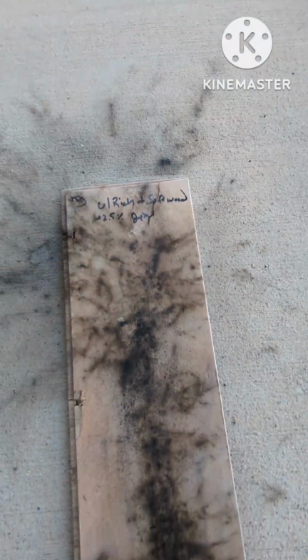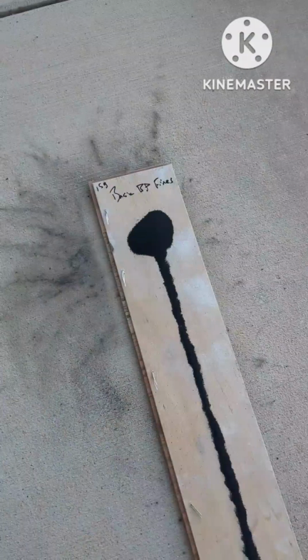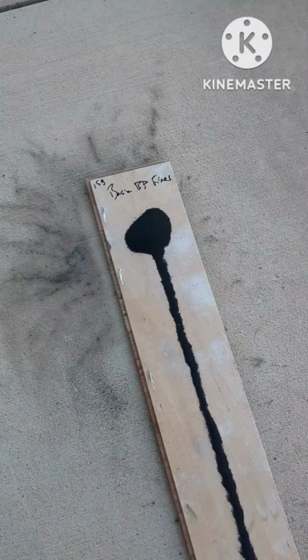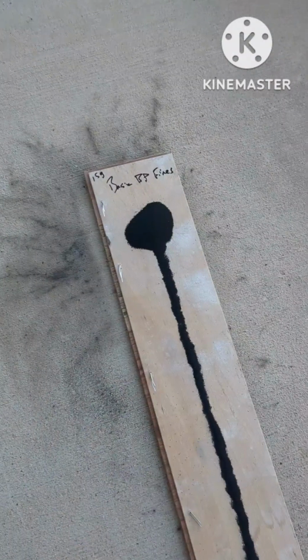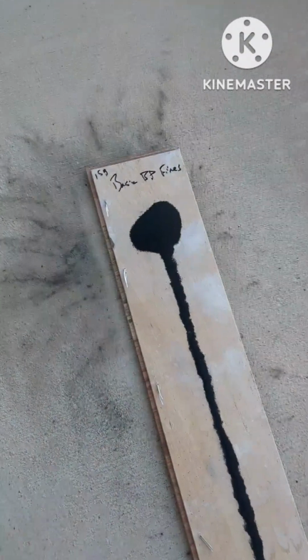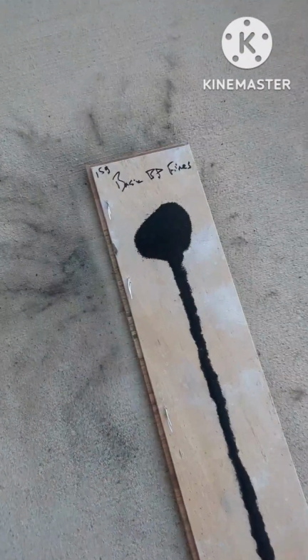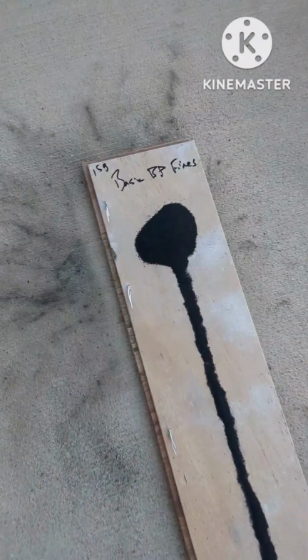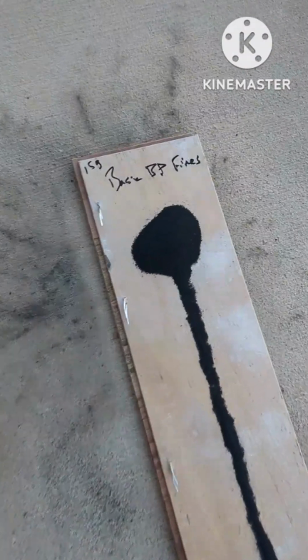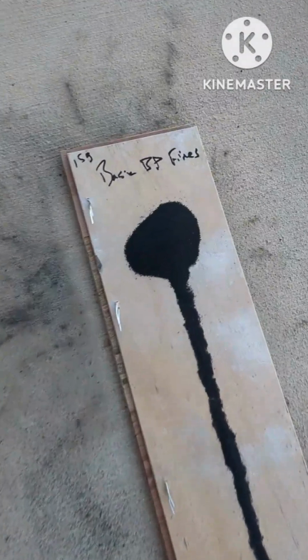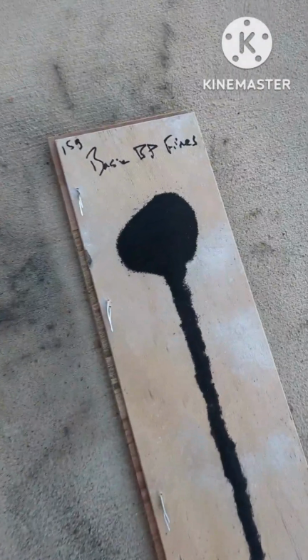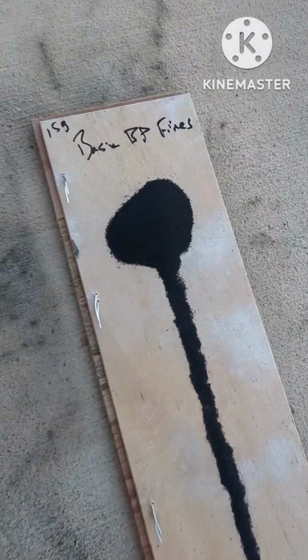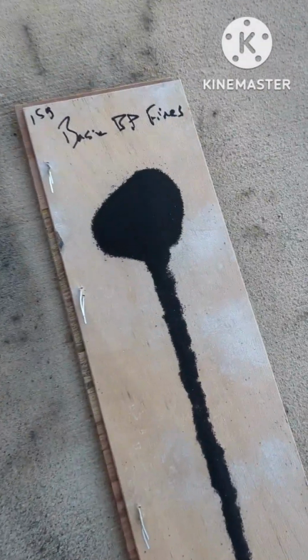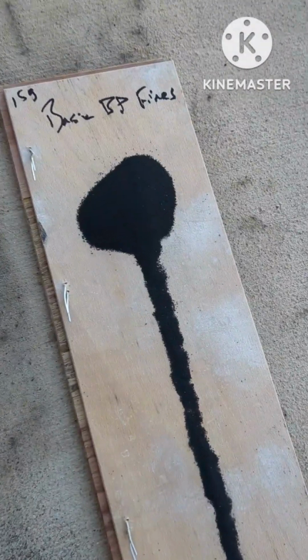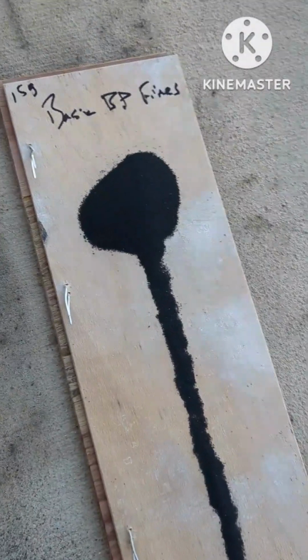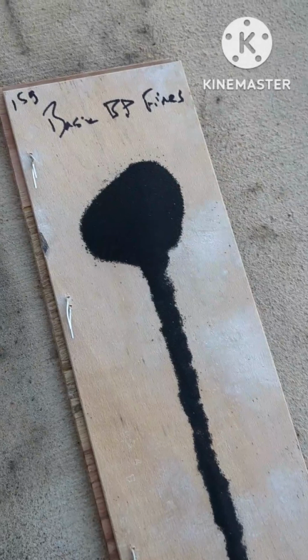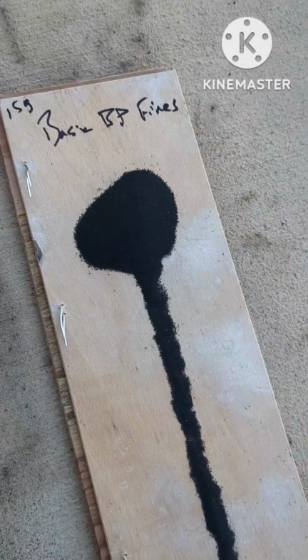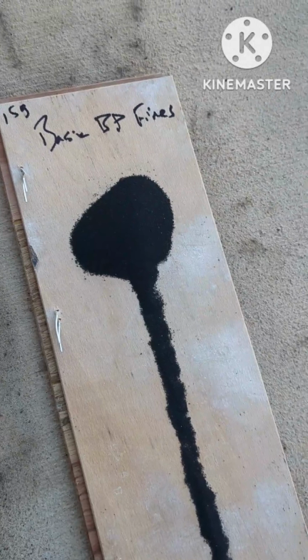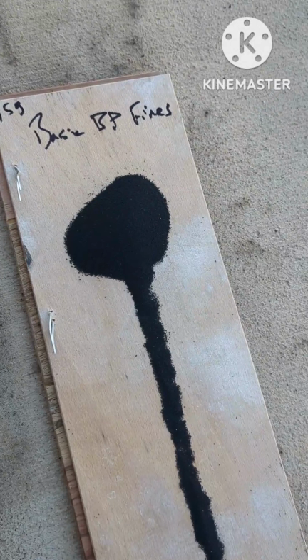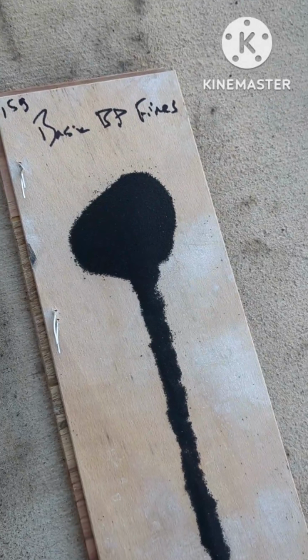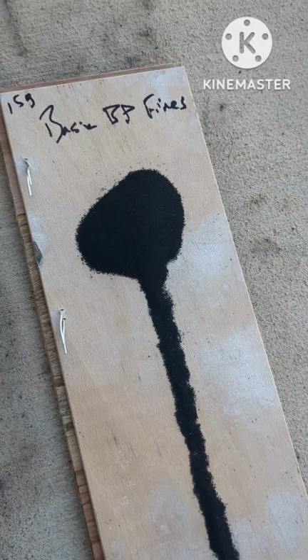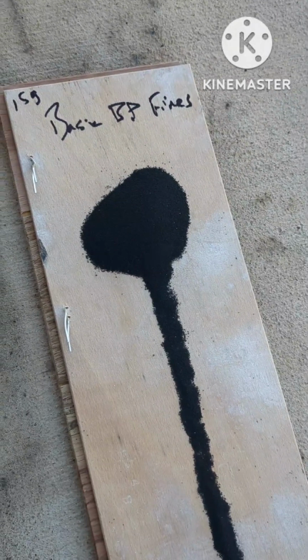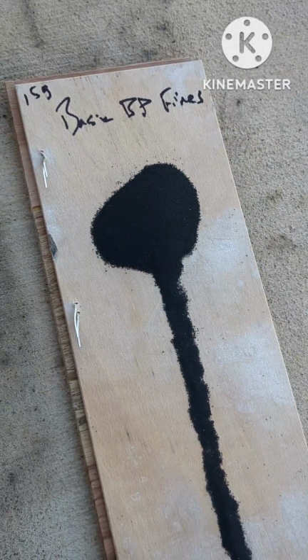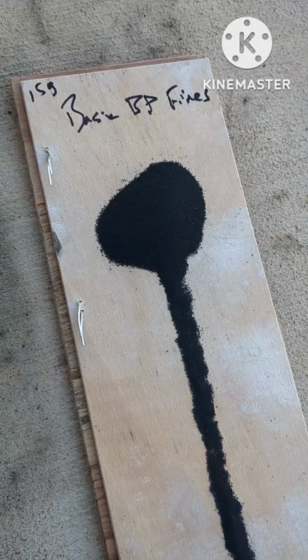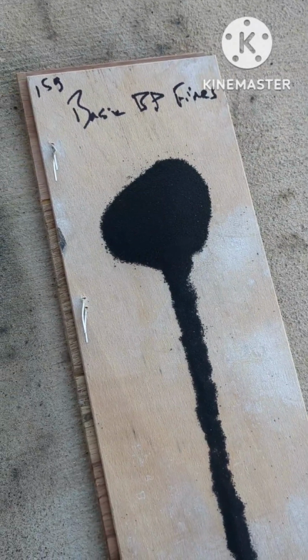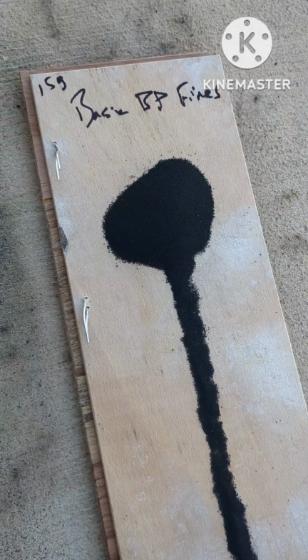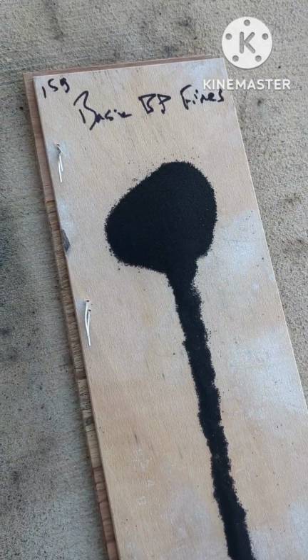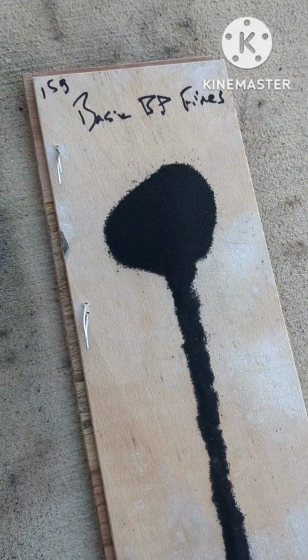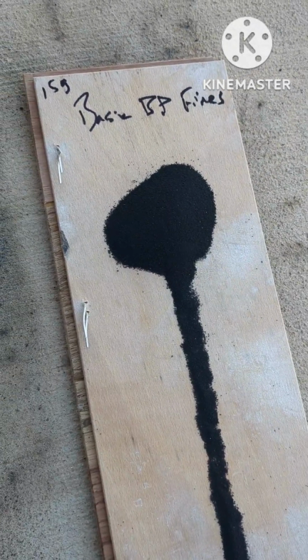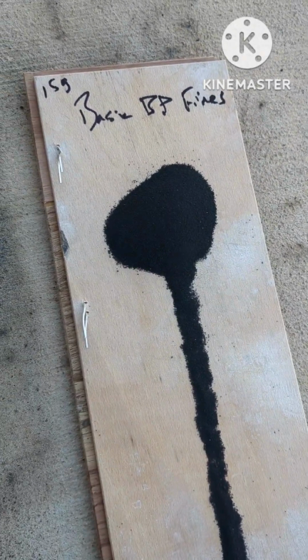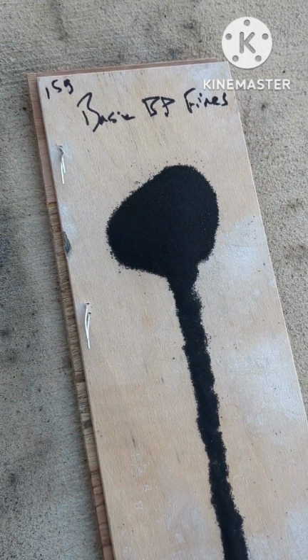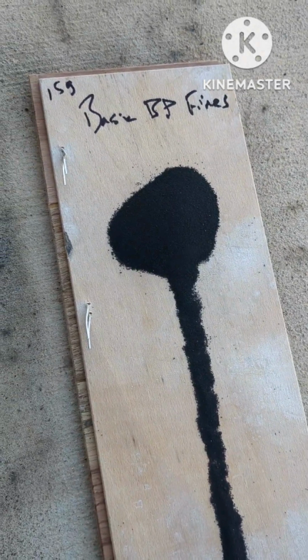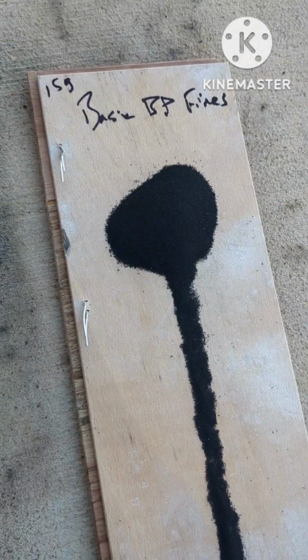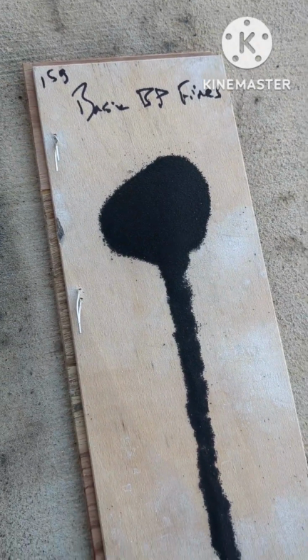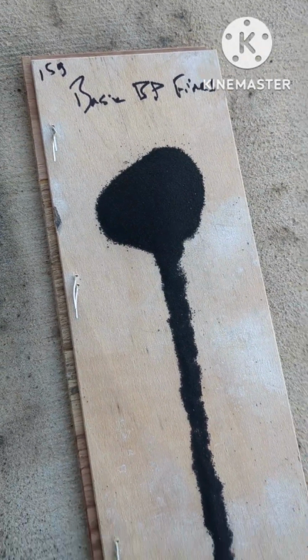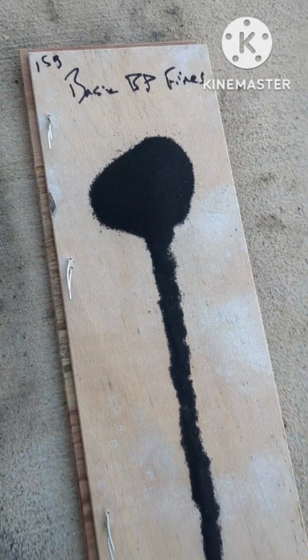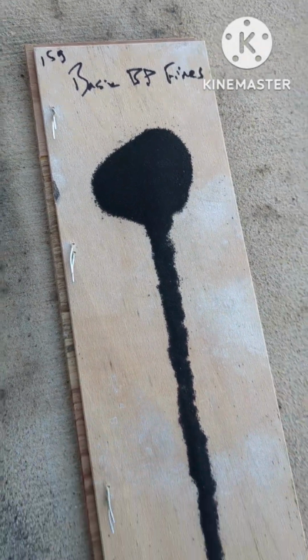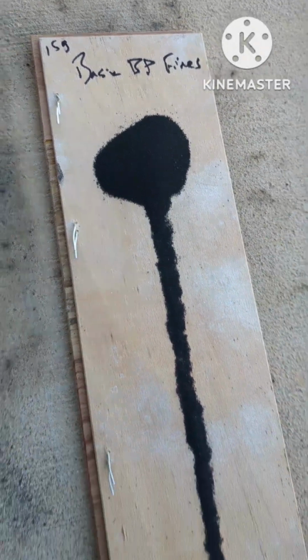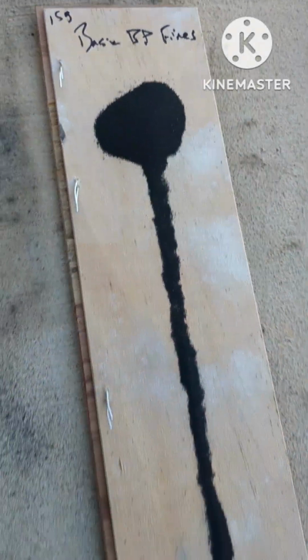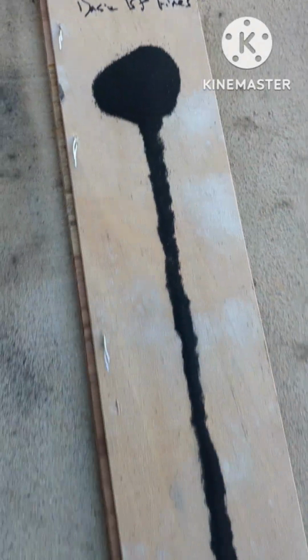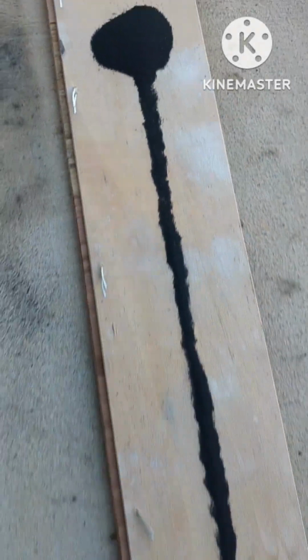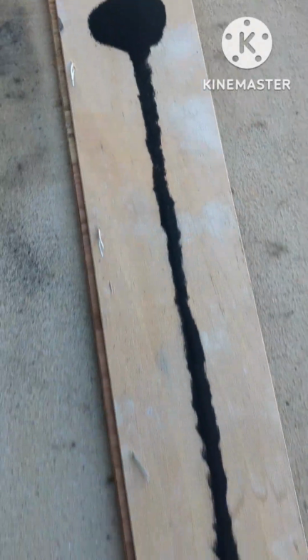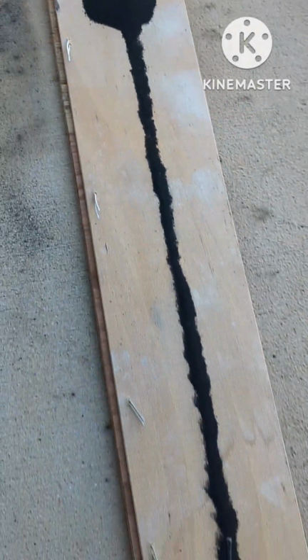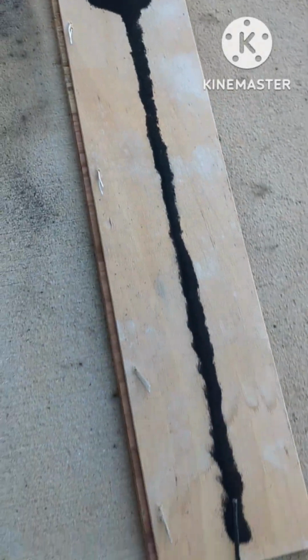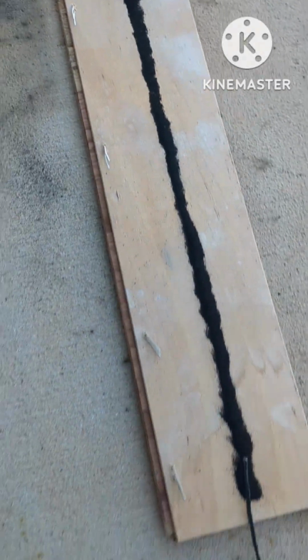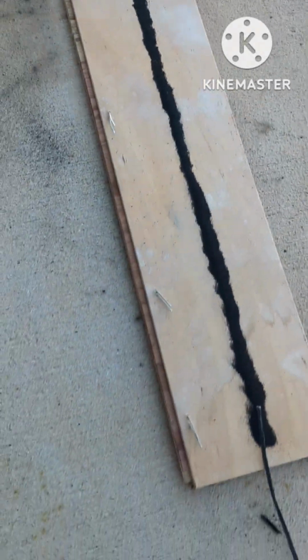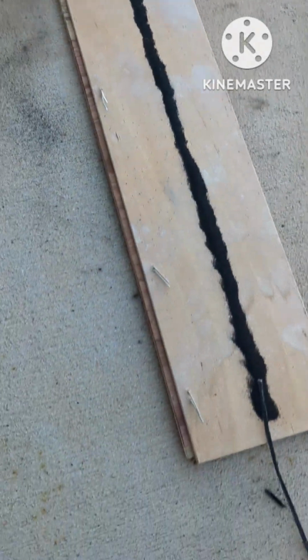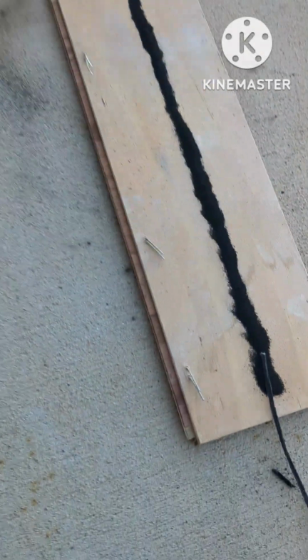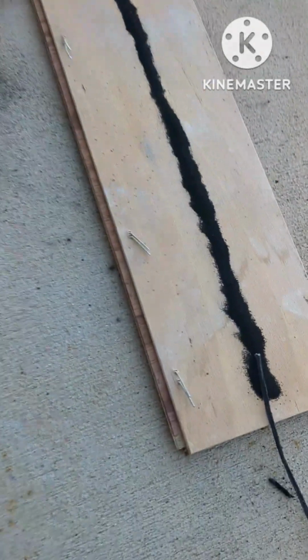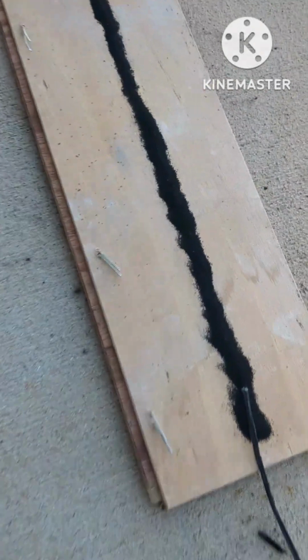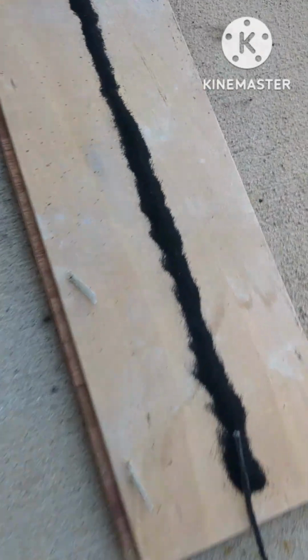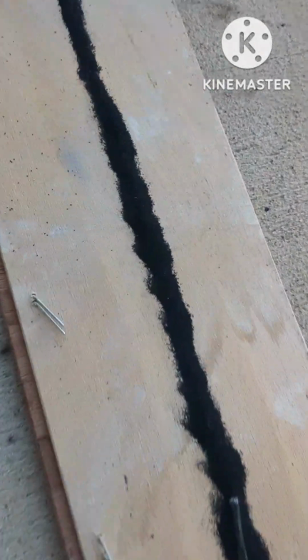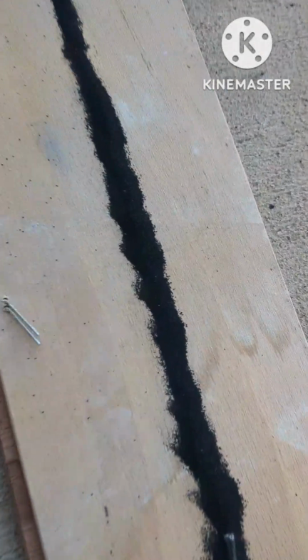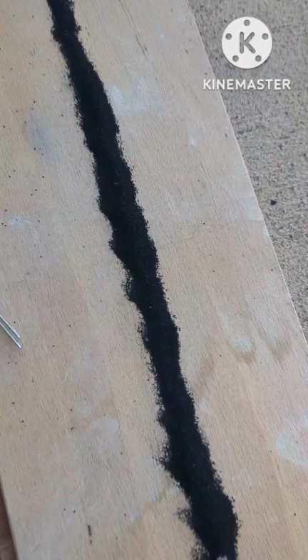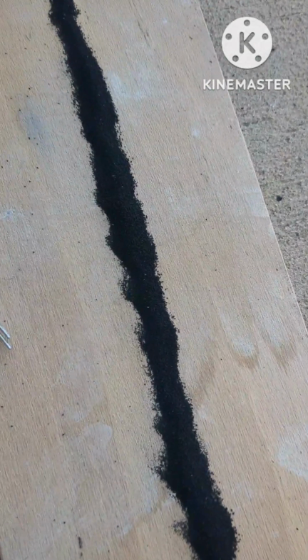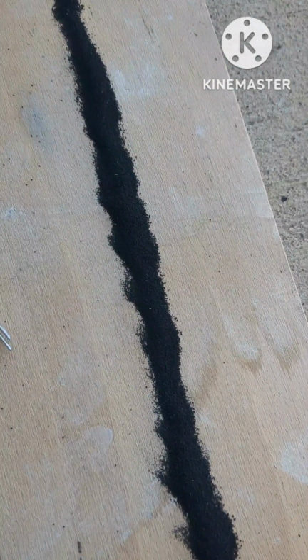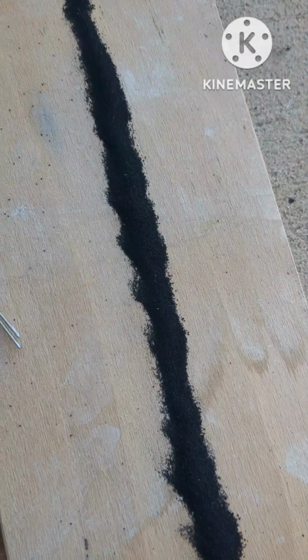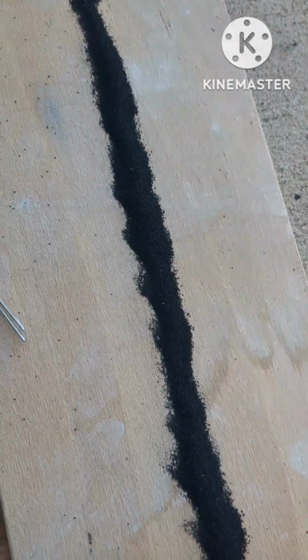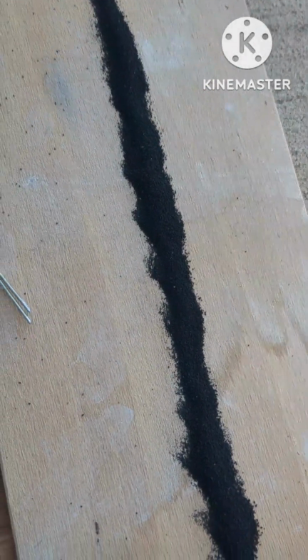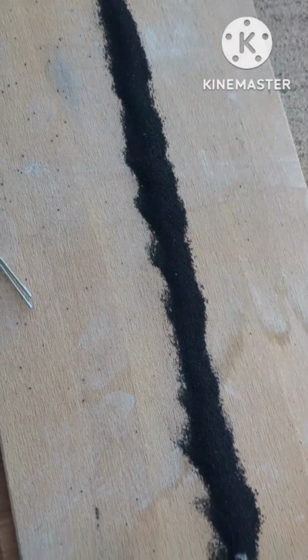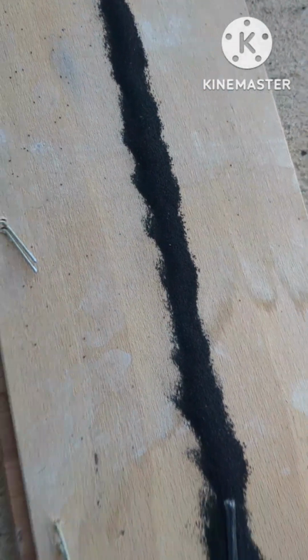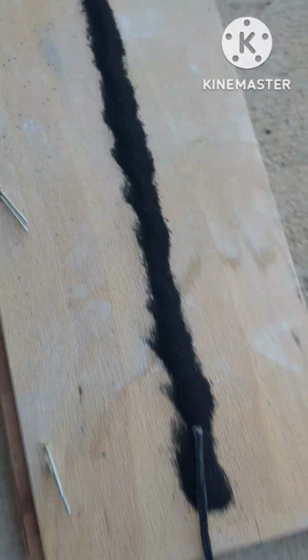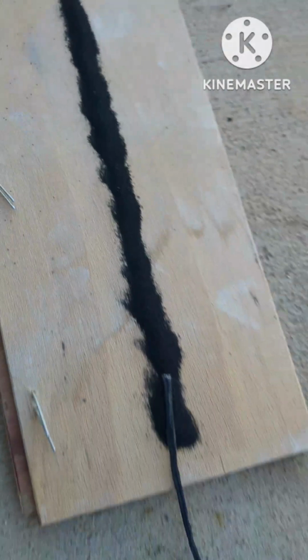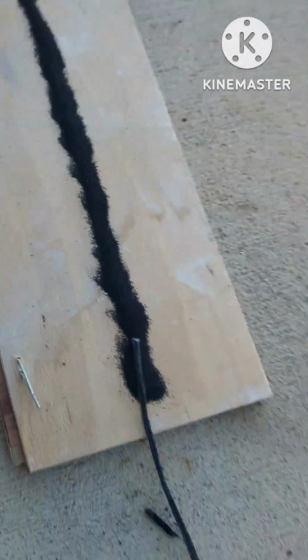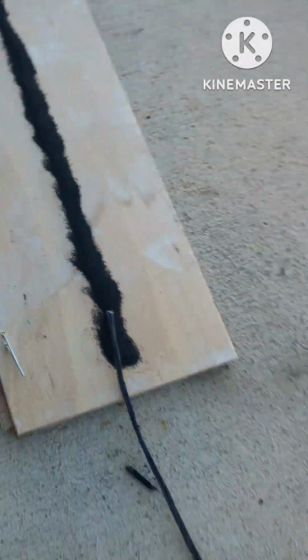And the last up is the black powder fines, 15 grams. So this is the really small stuff.